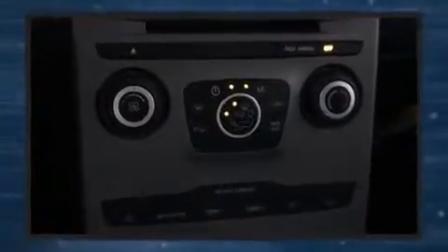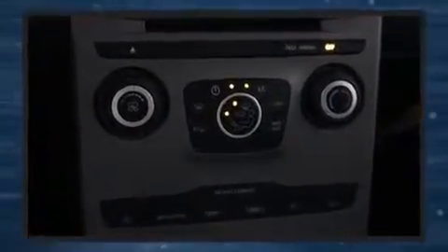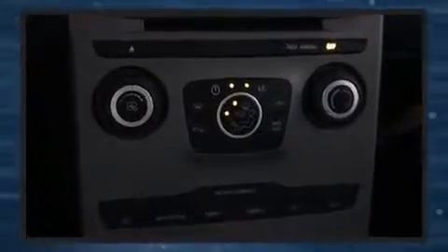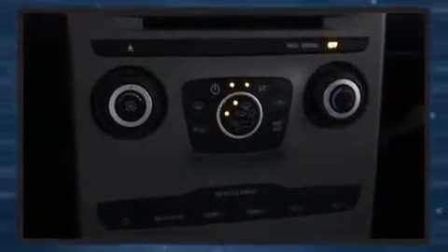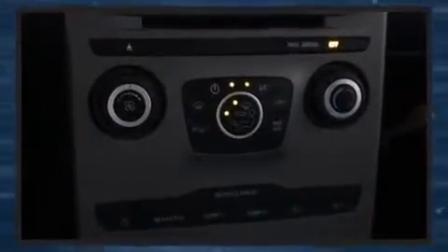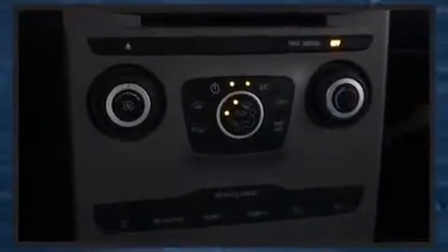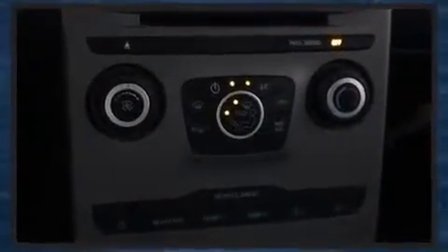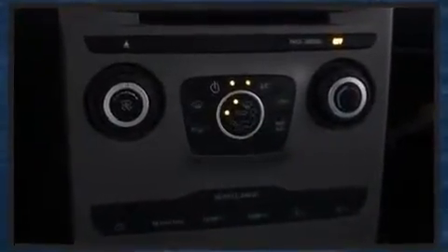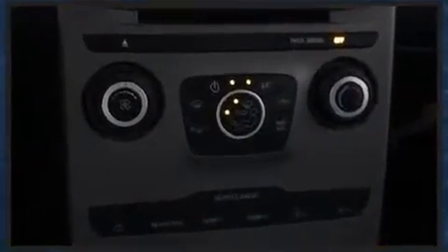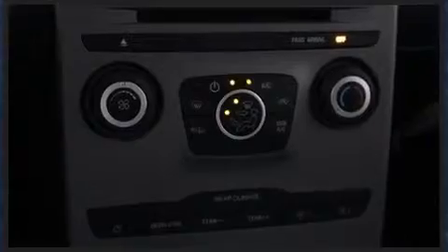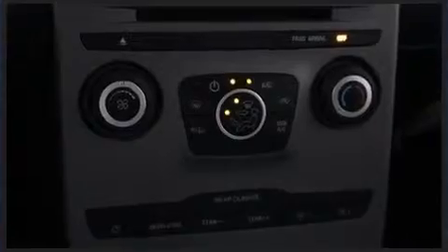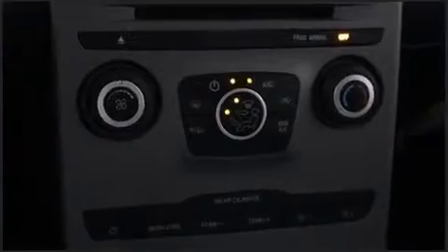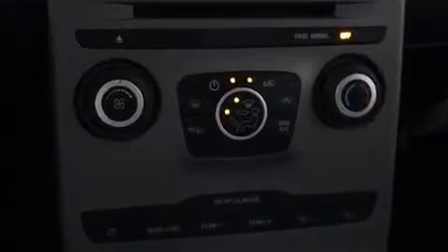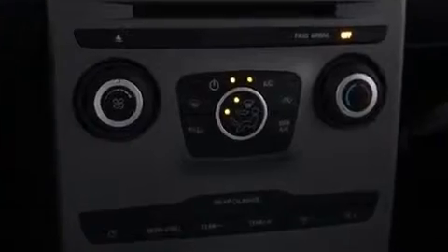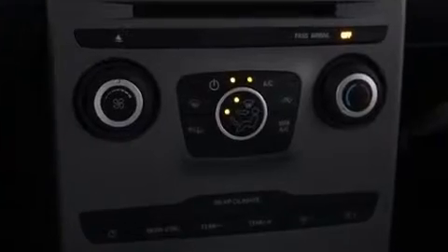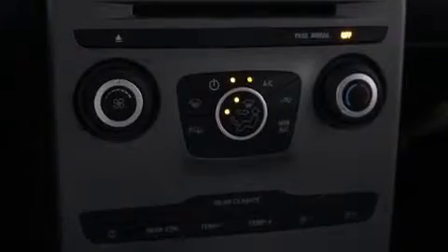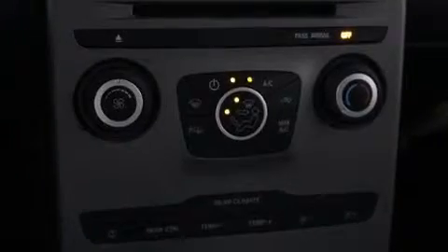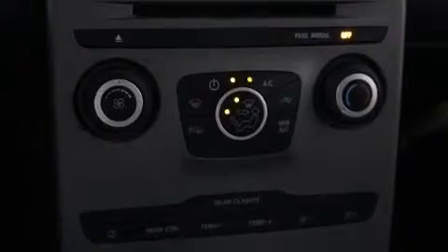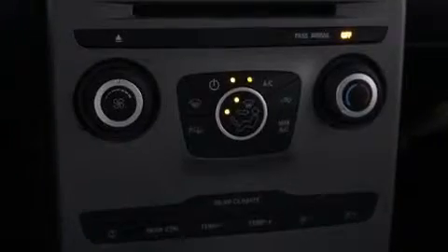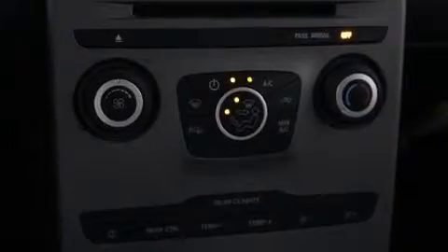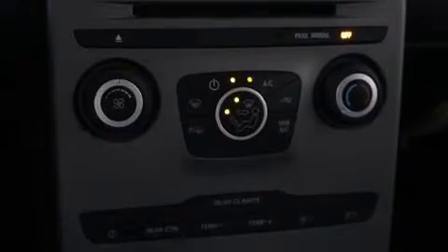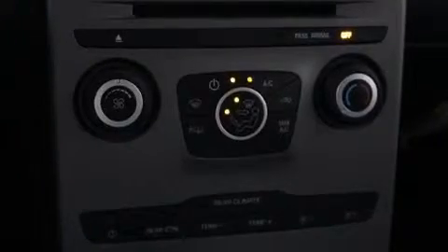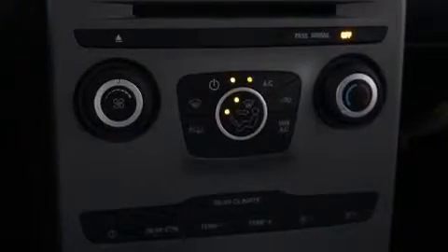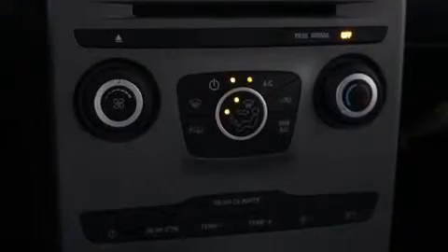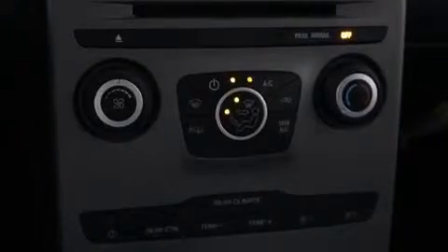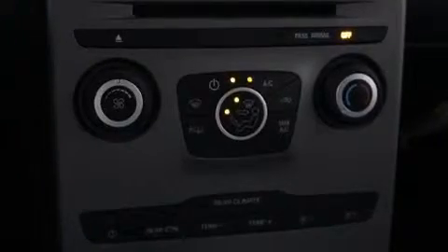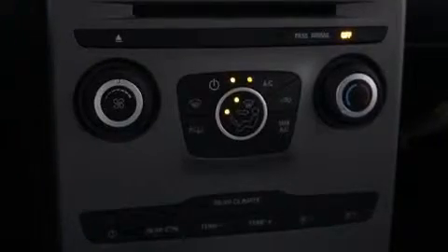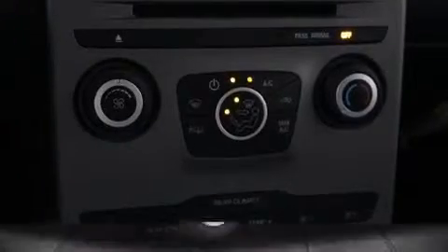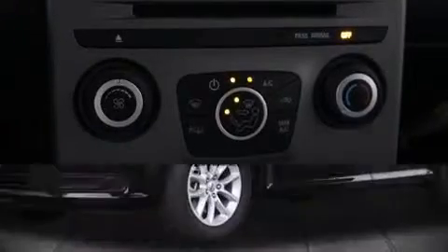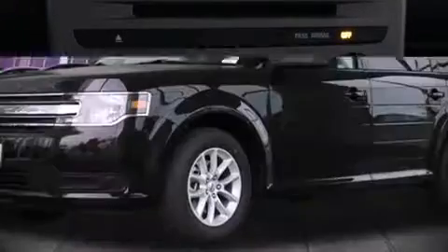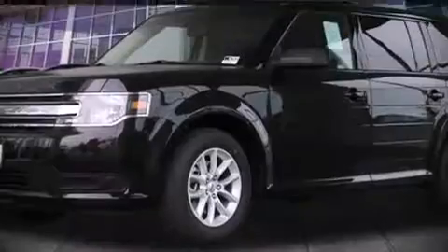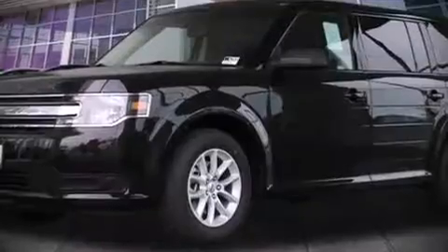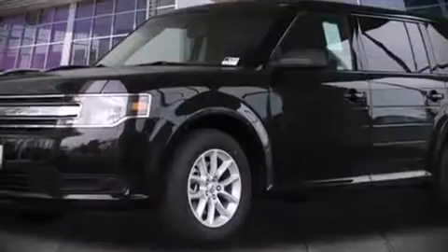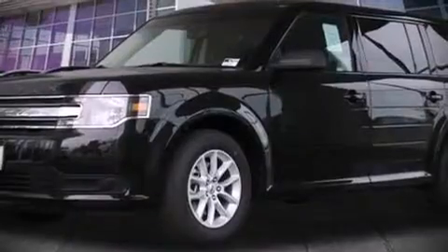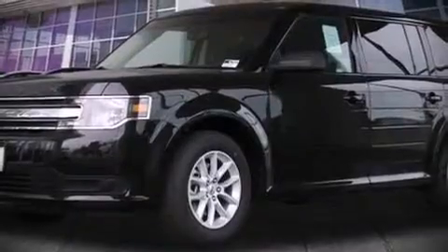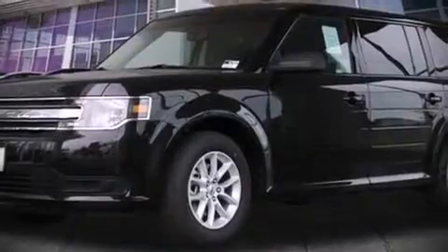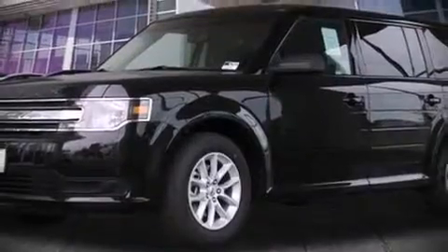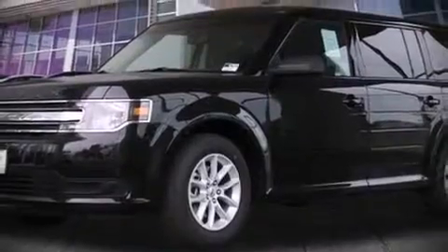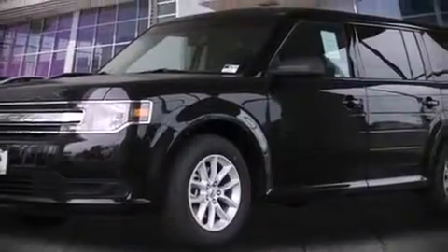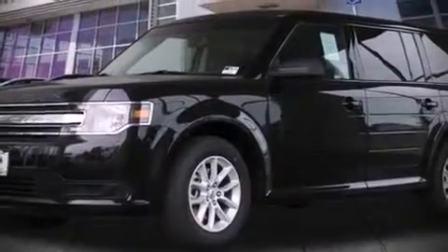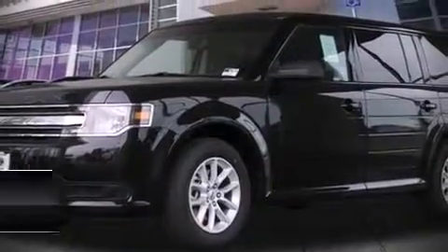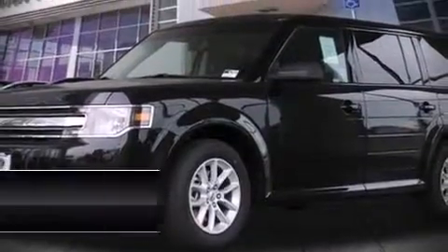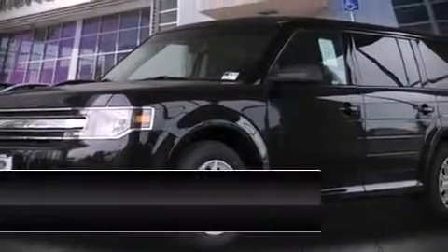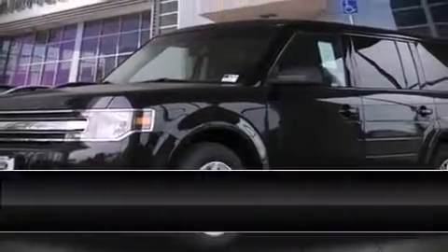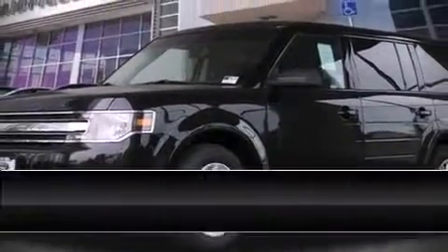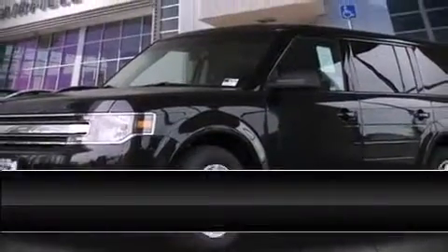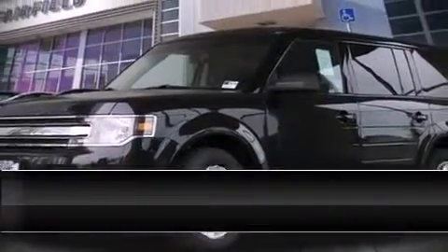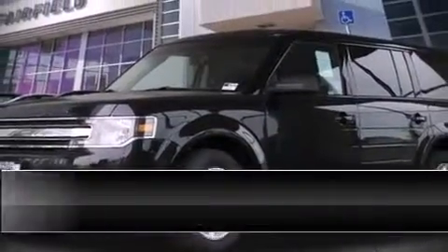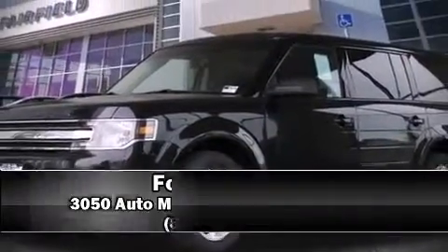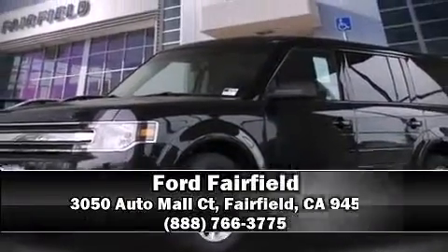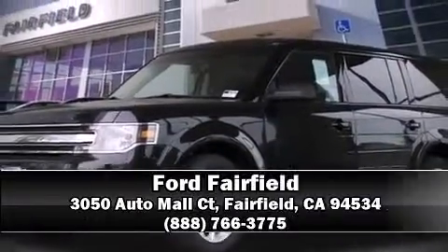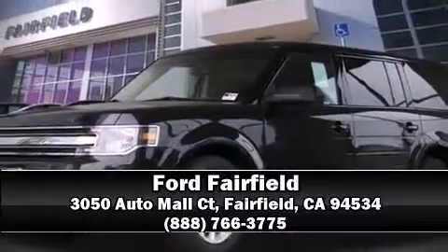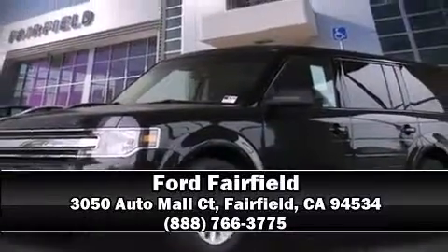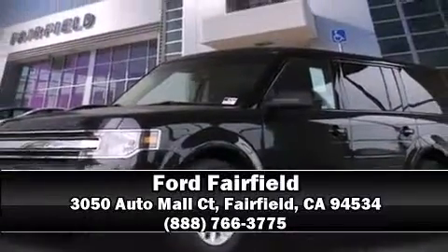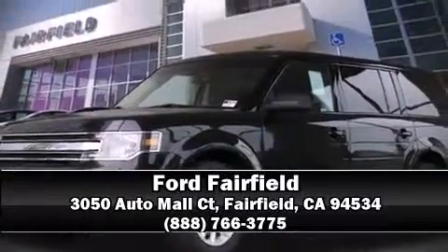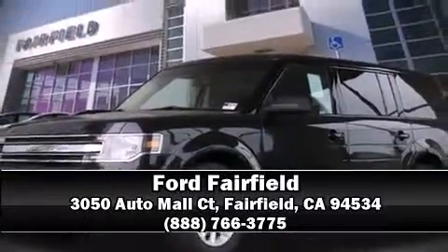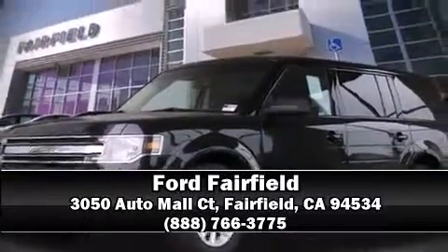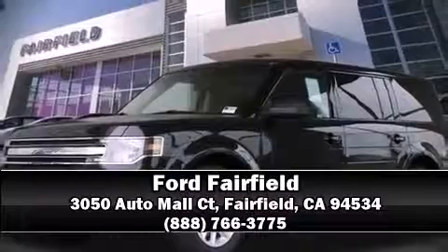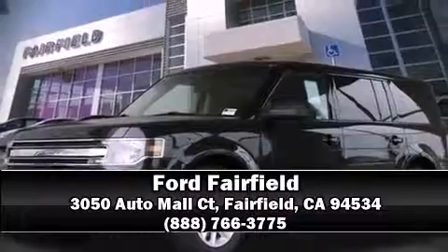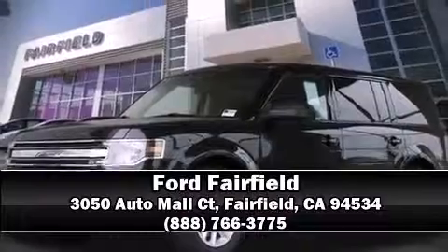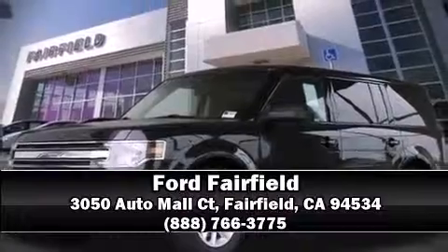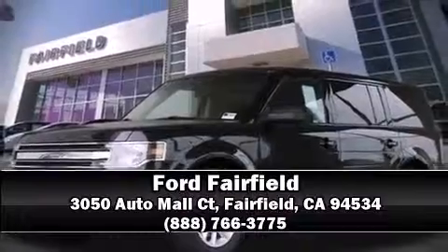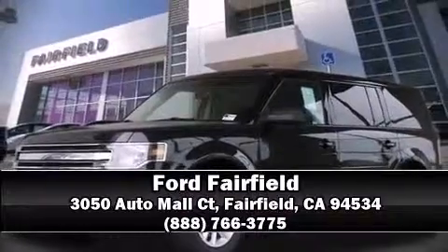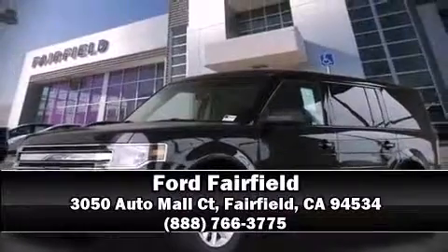We'd also be happy to help you arrange financing for your vehicle. Stop by our dealership or give us a call for more information. We'll see you next time!